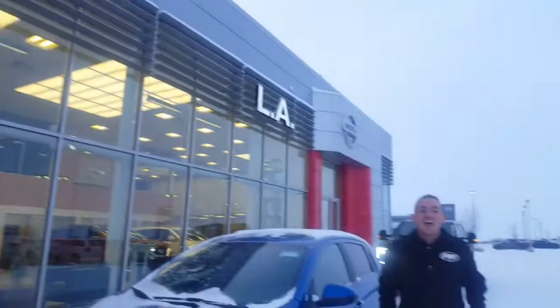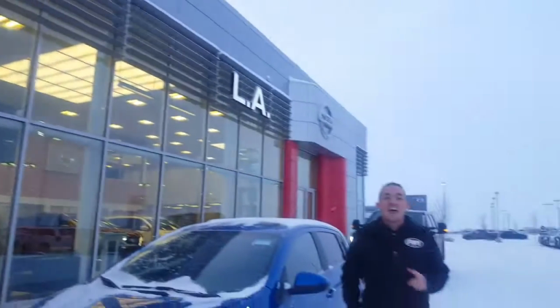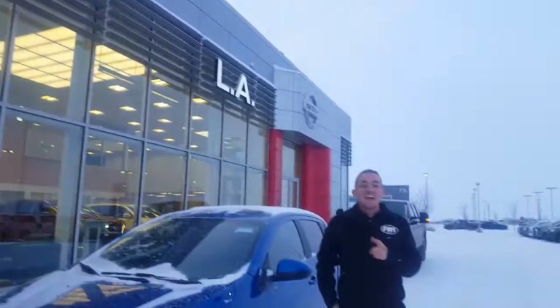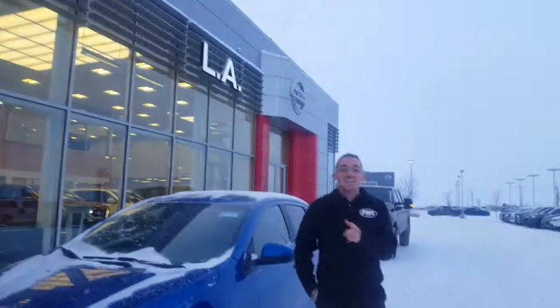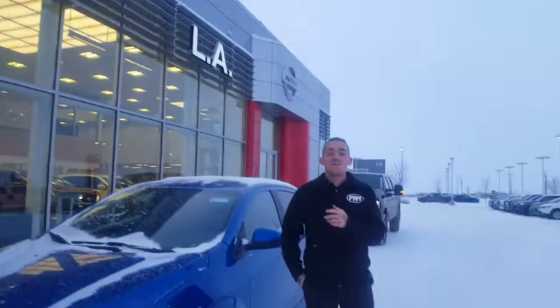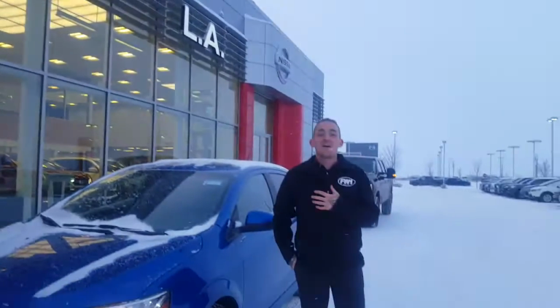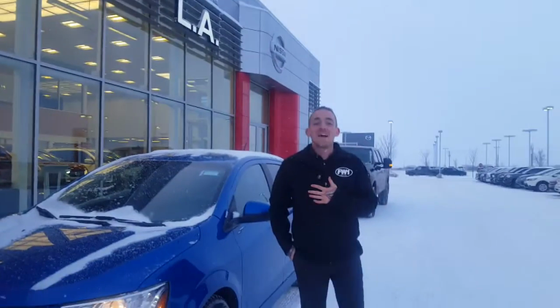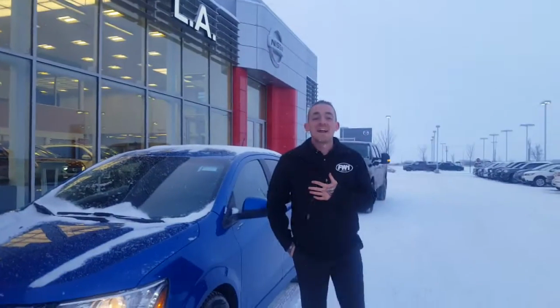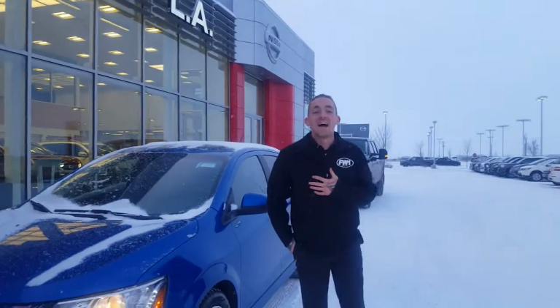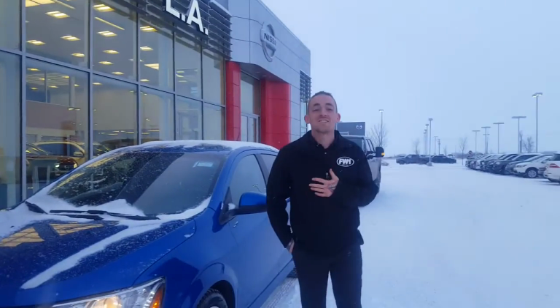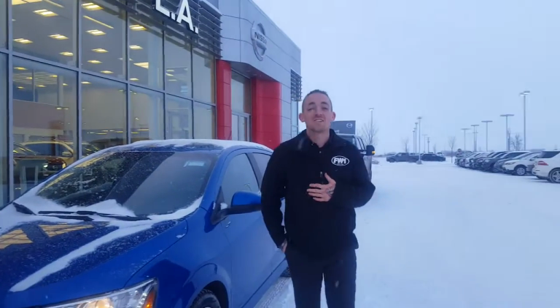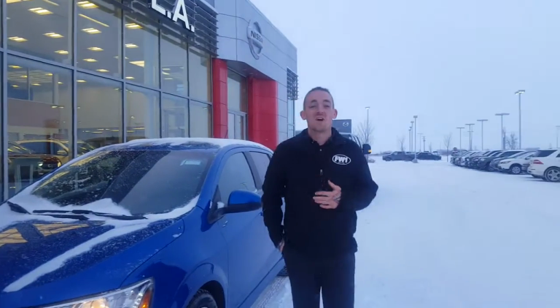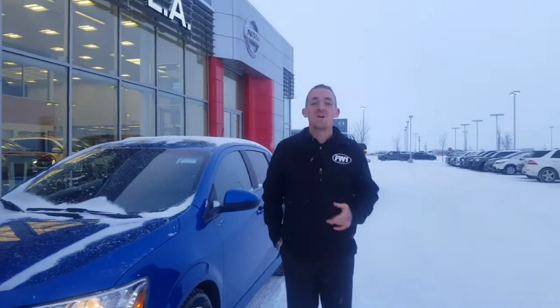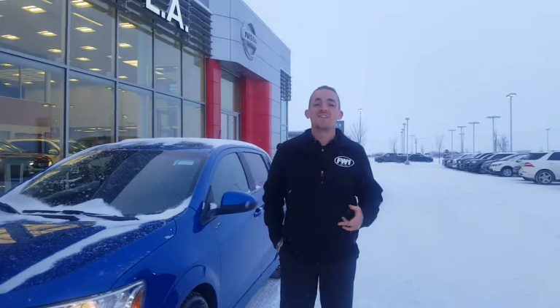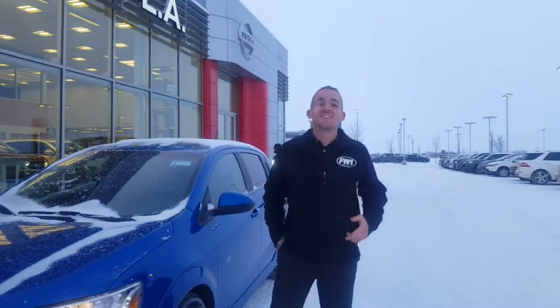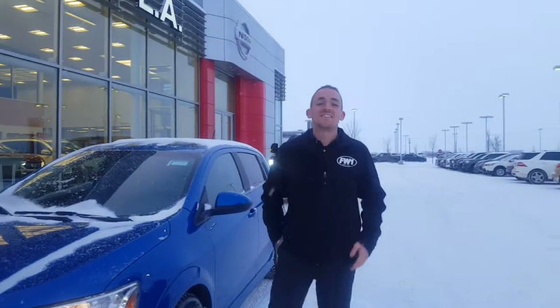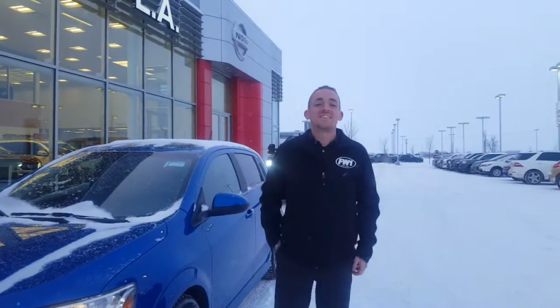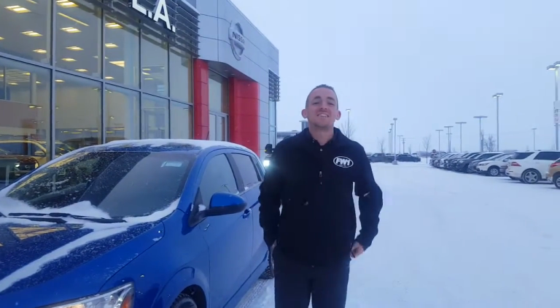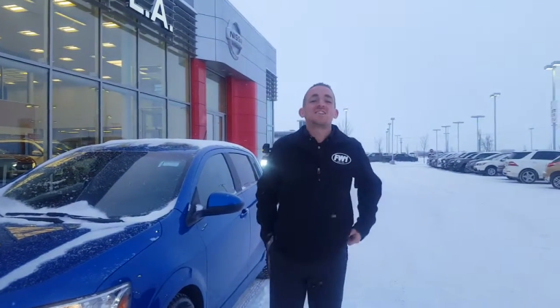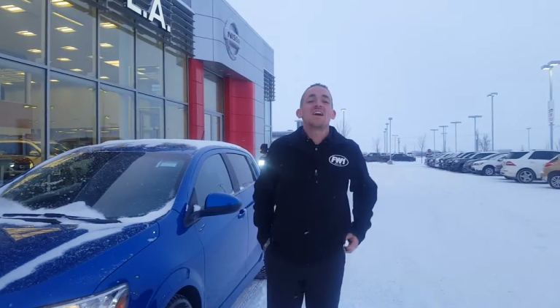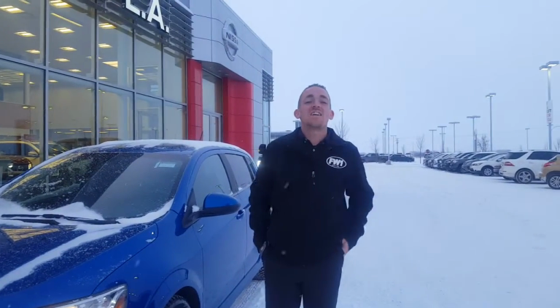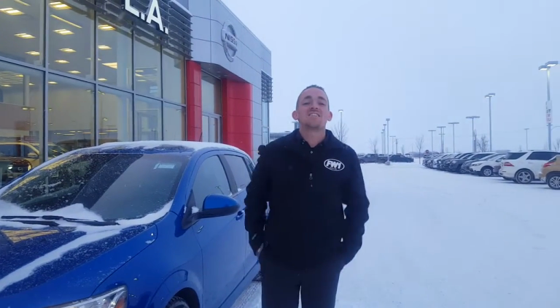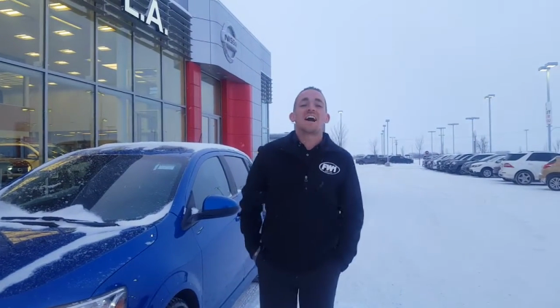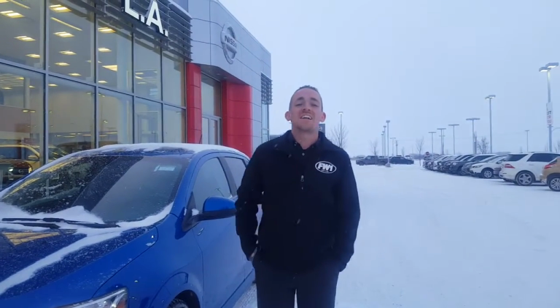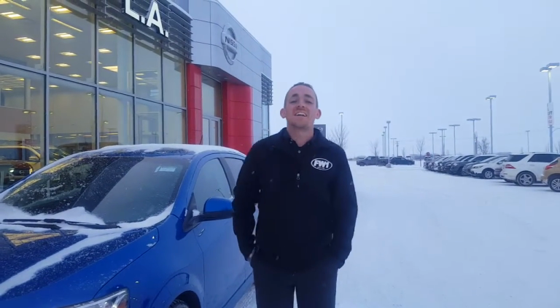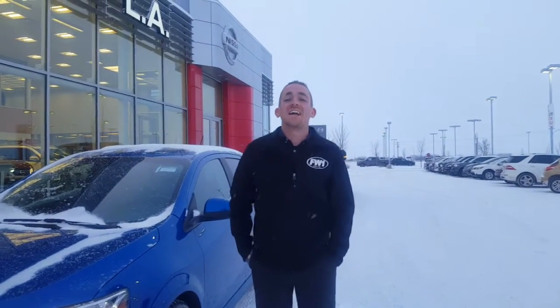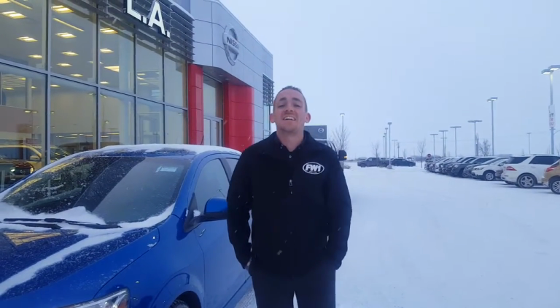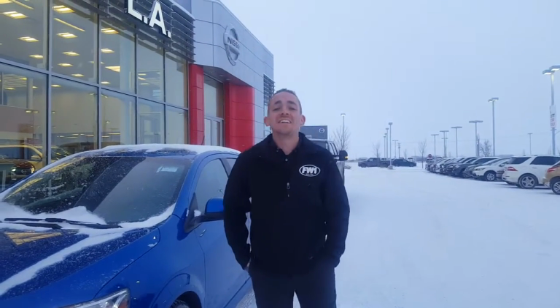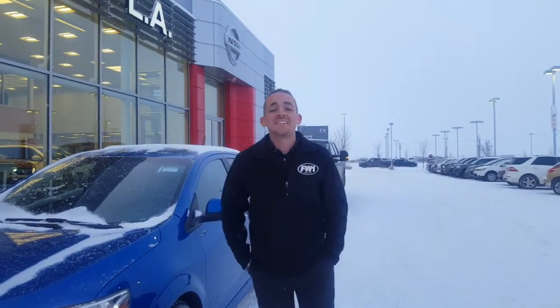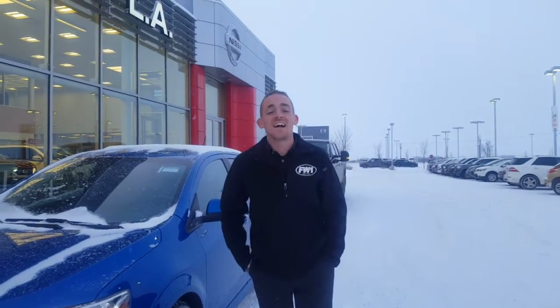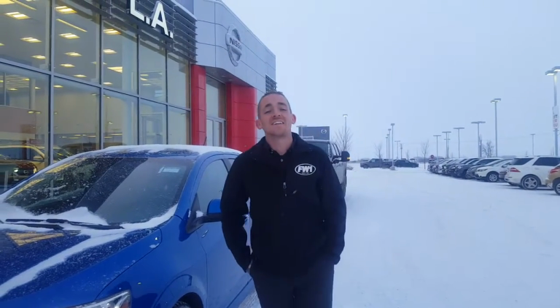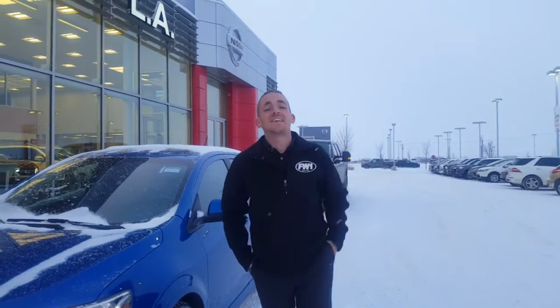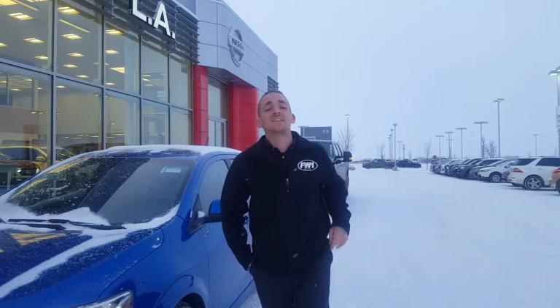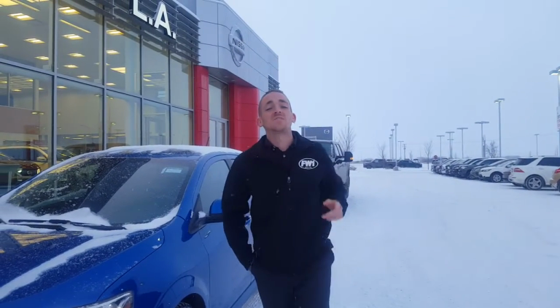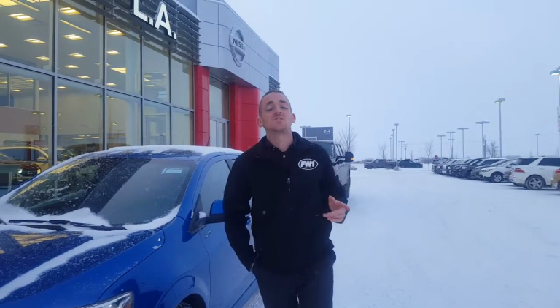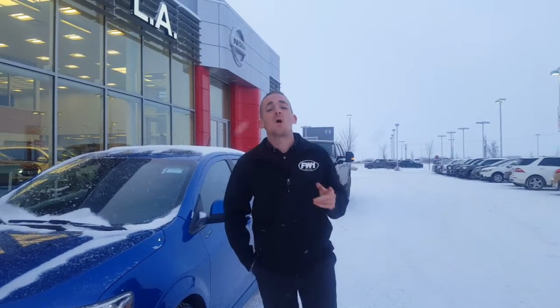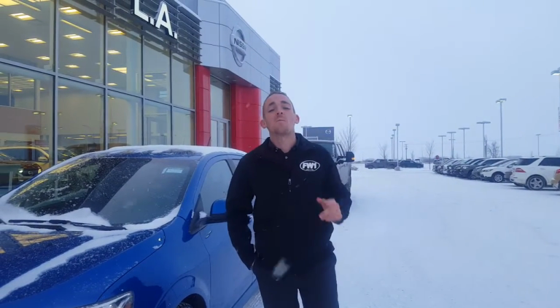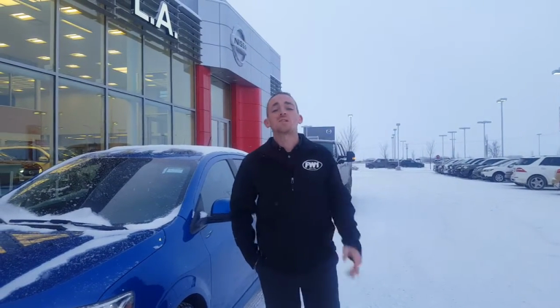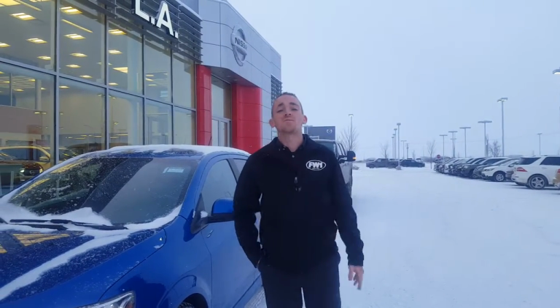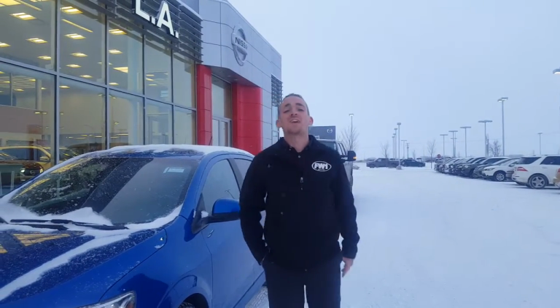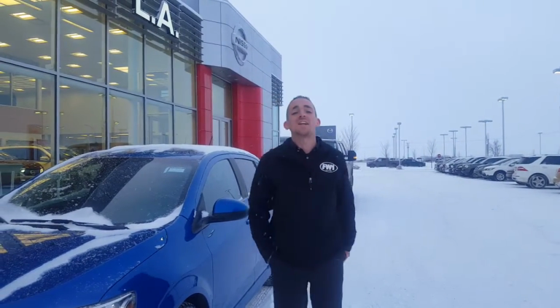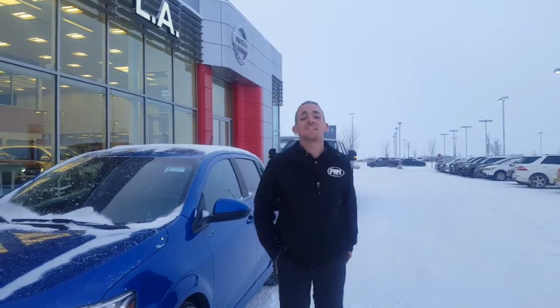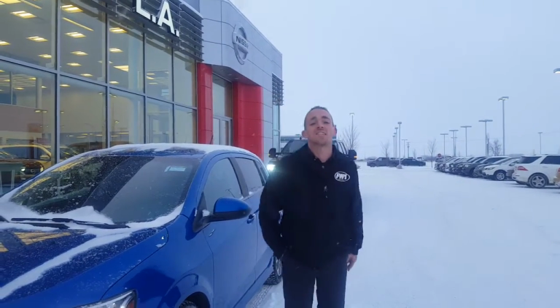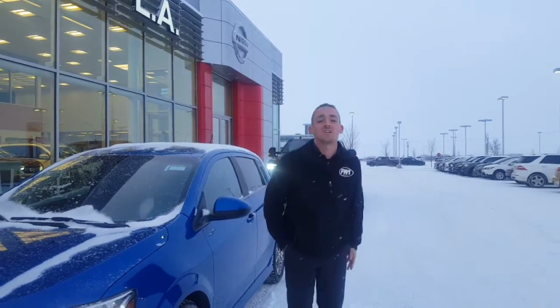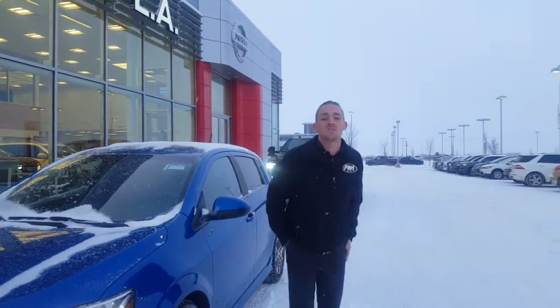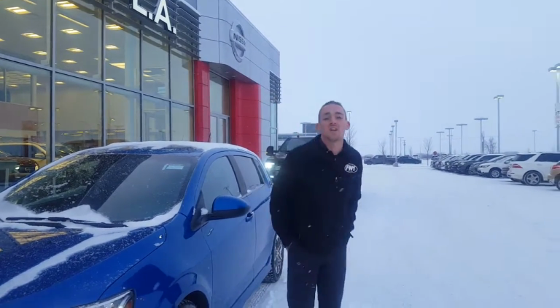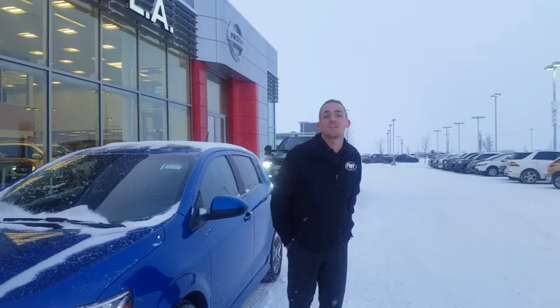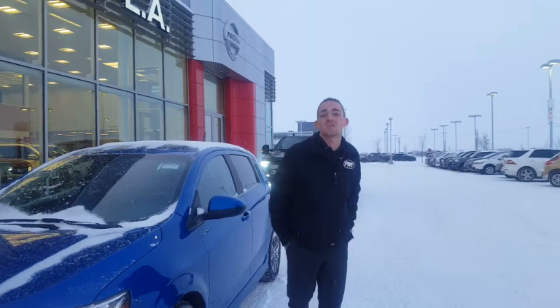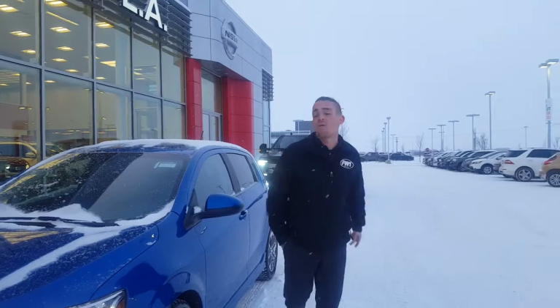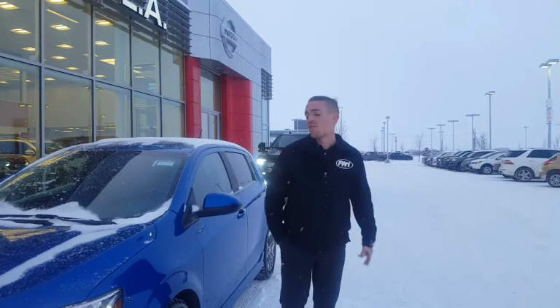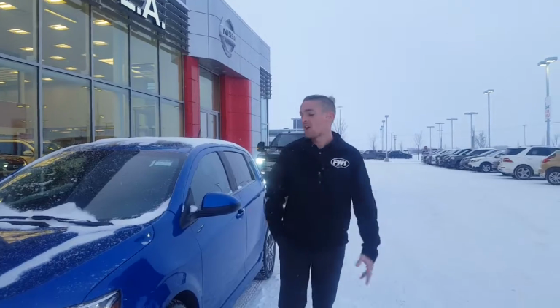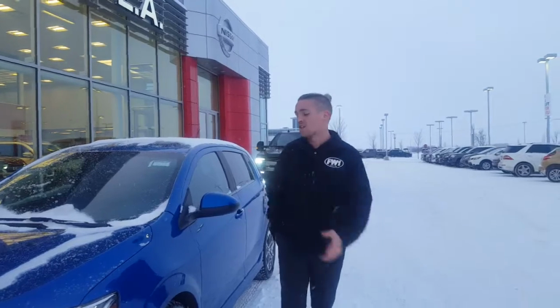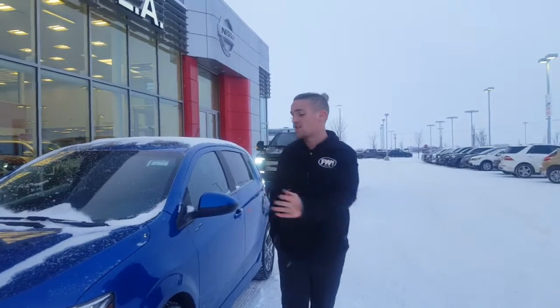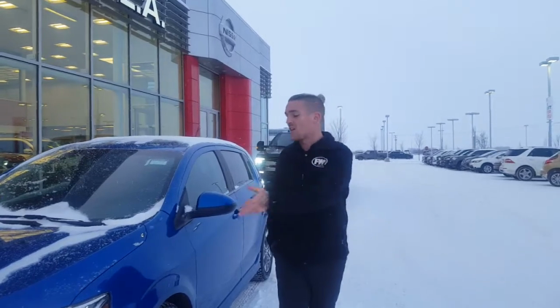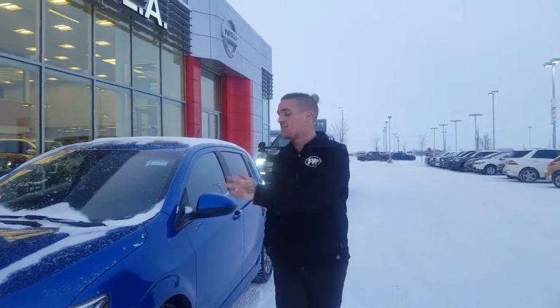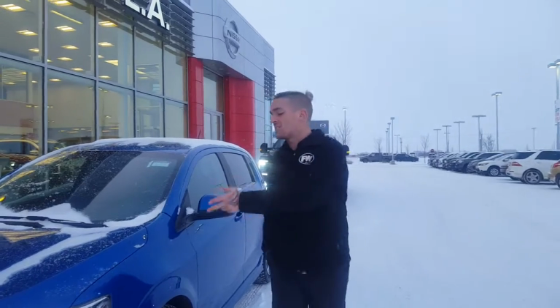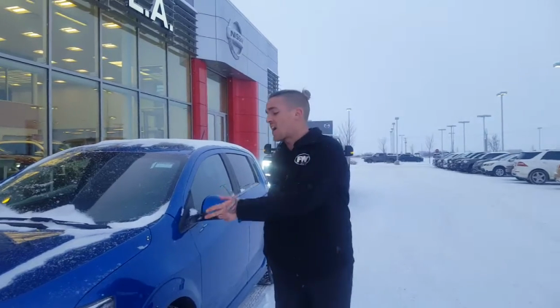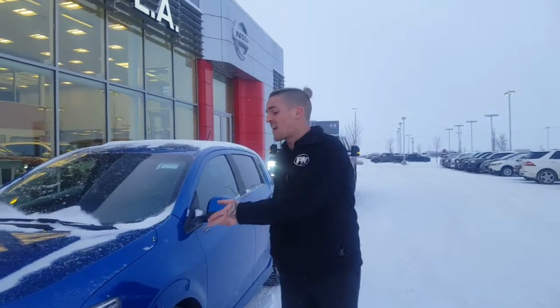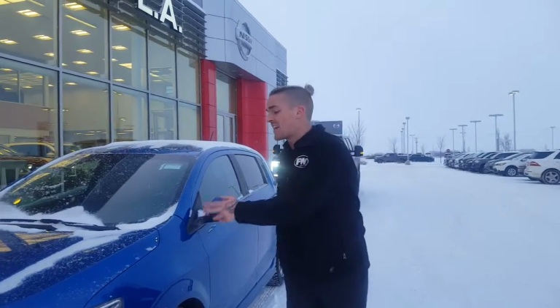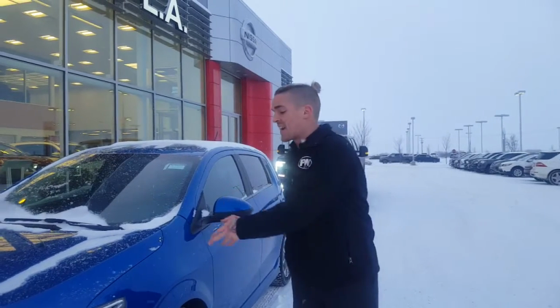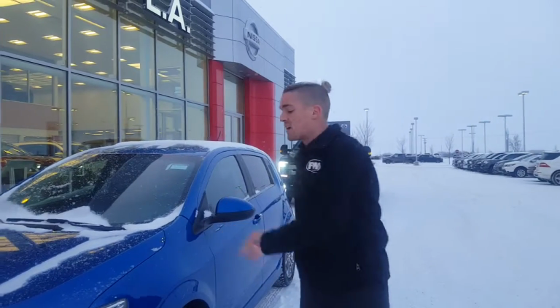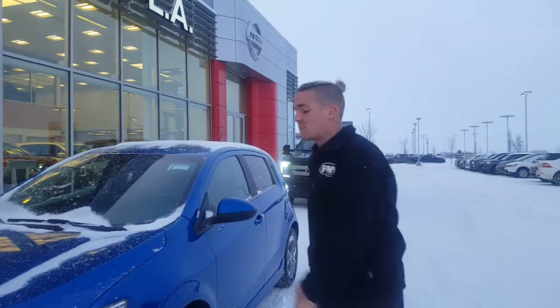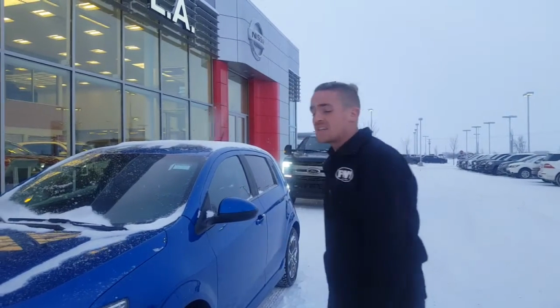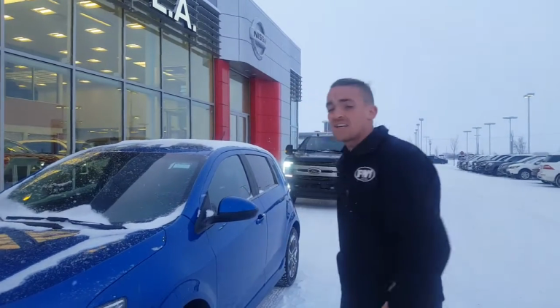Hey there Wayne, how's it going? This is CJ here down at LA Nissan. Thank you so much for getting in touch with us over our Chevy Sonic LT.